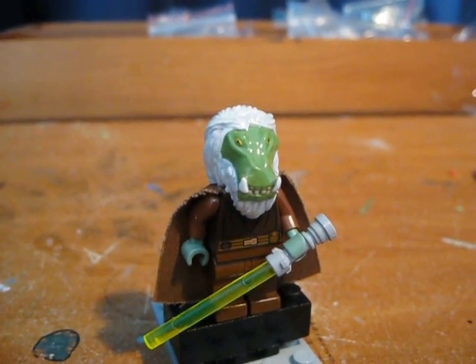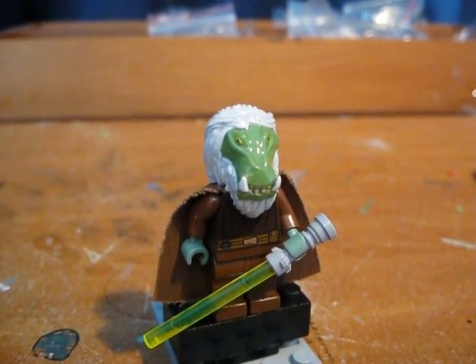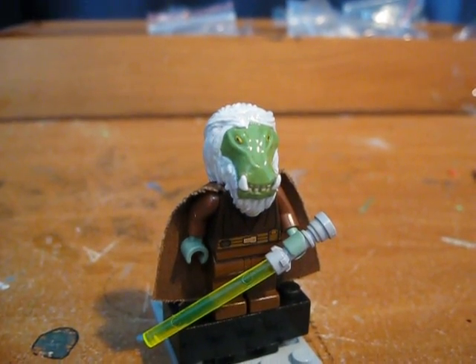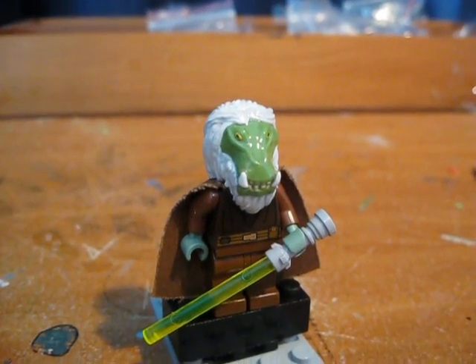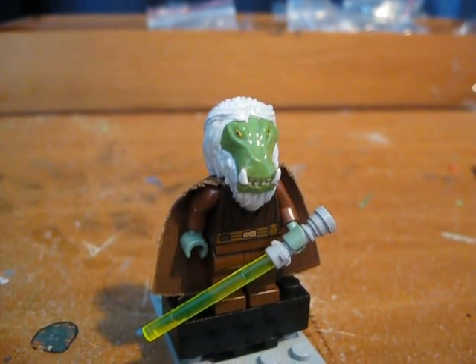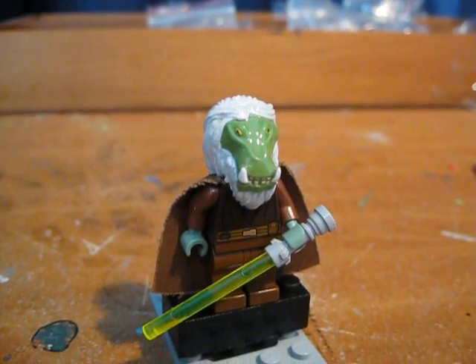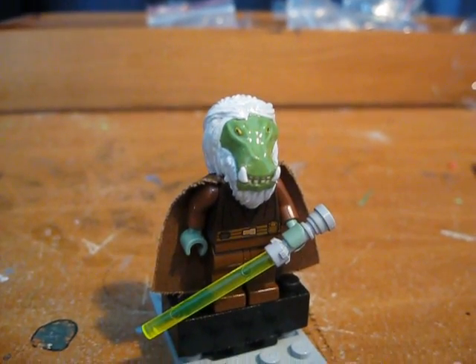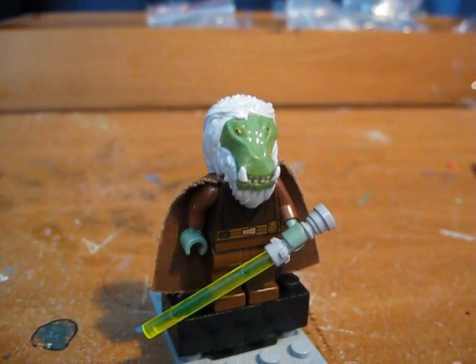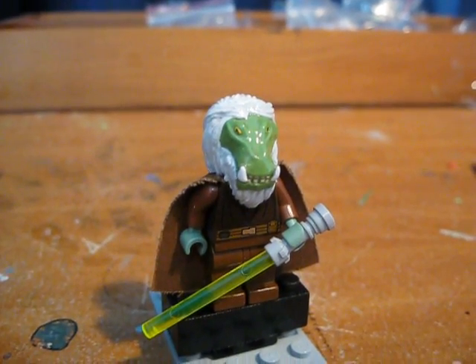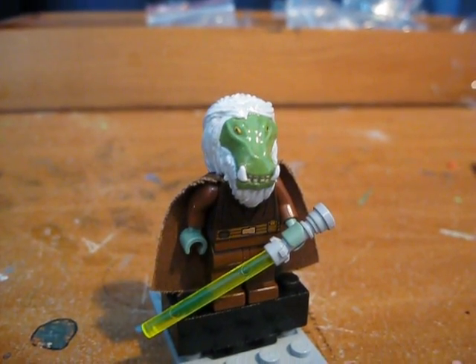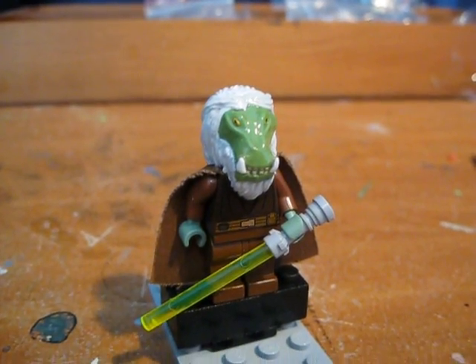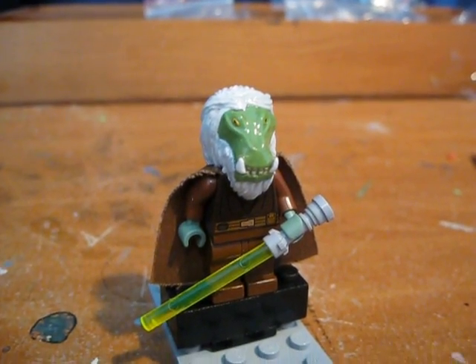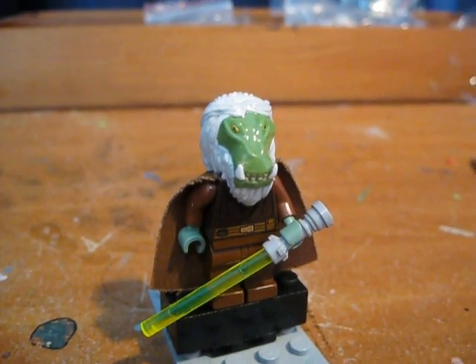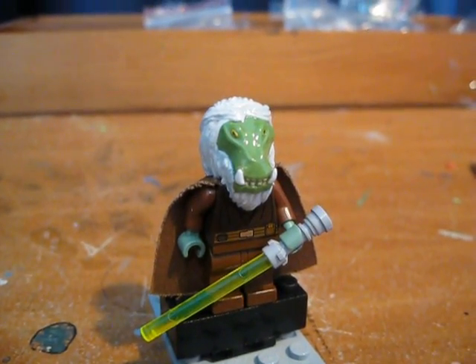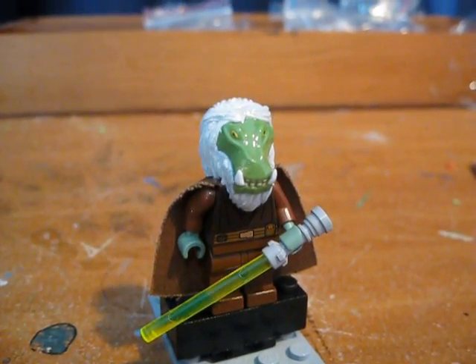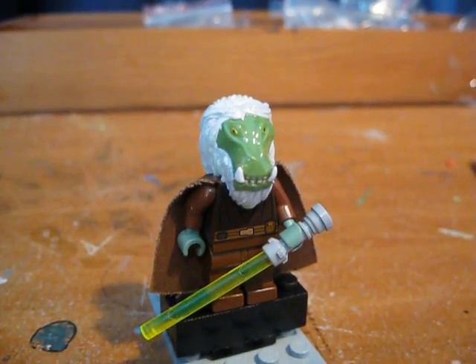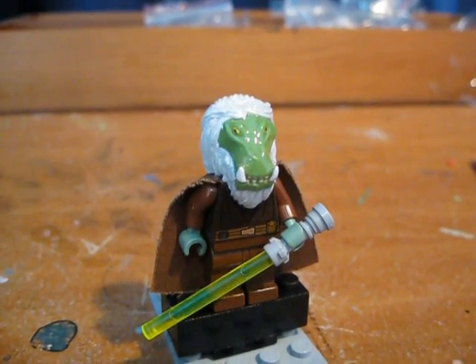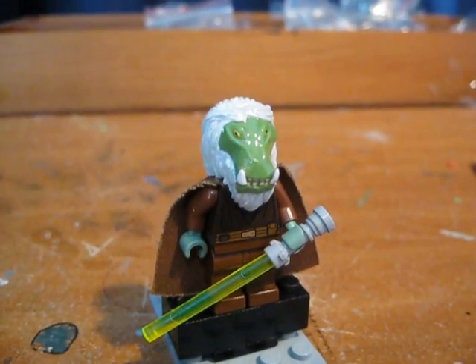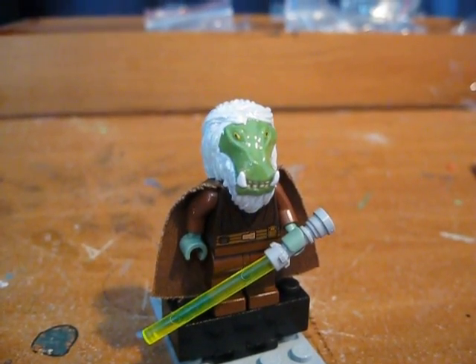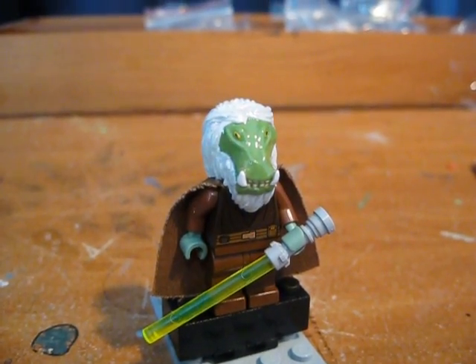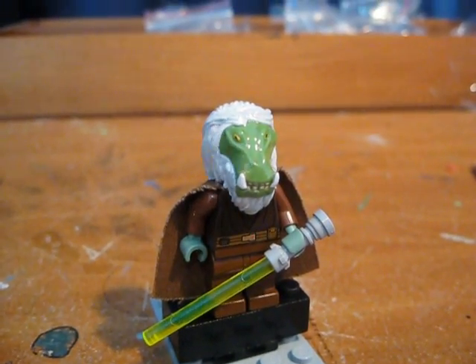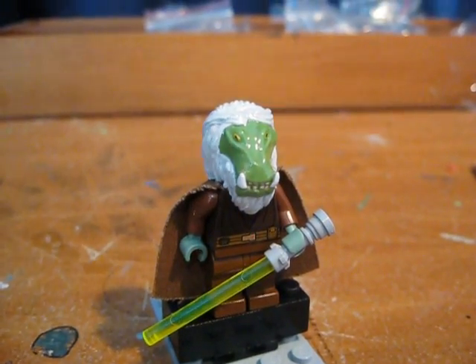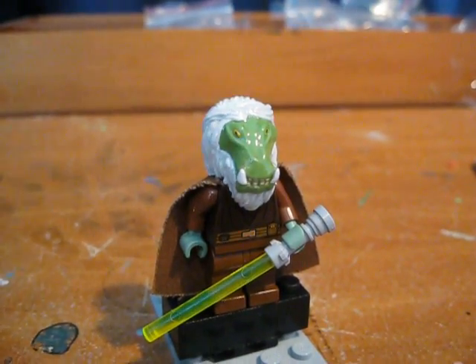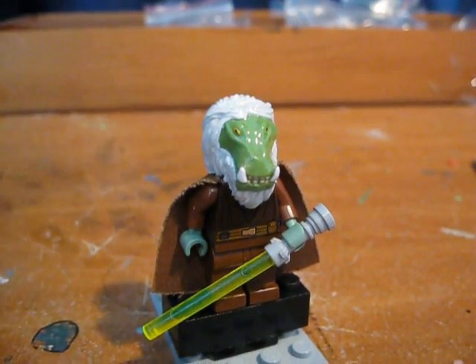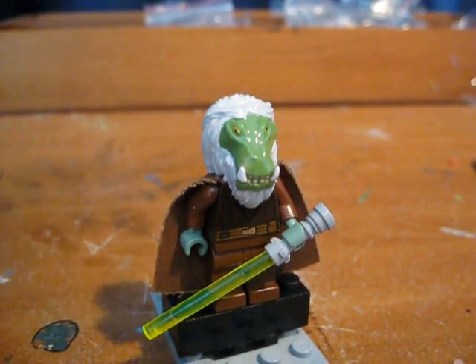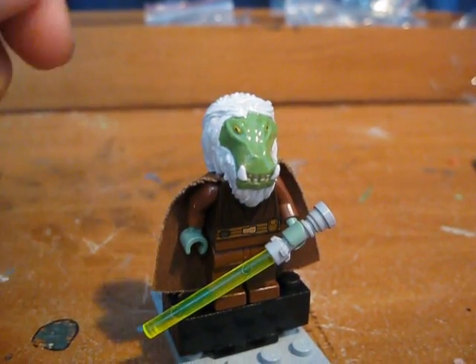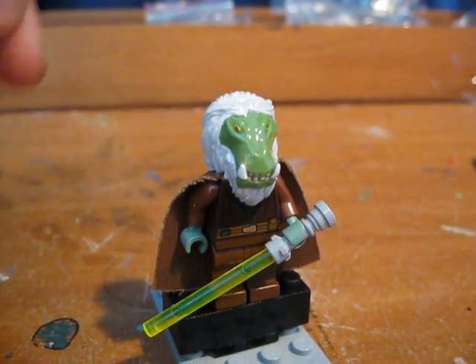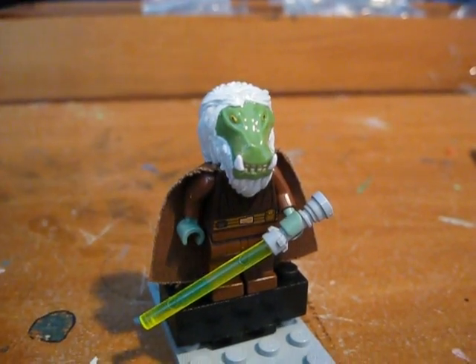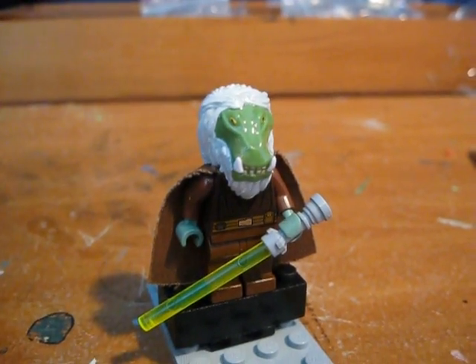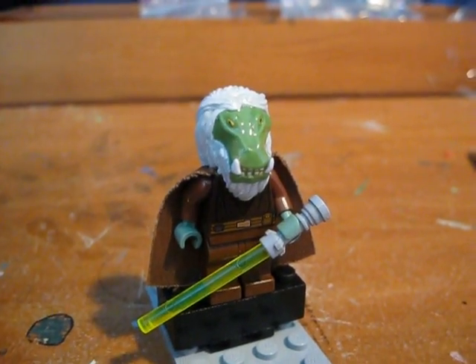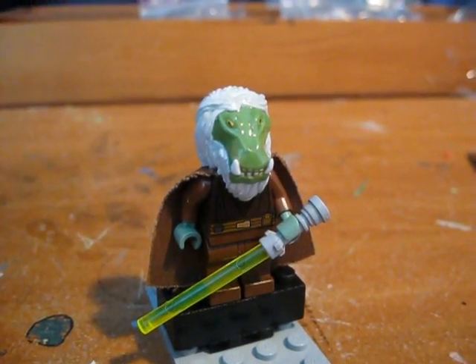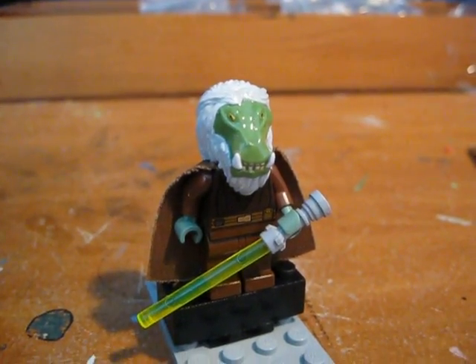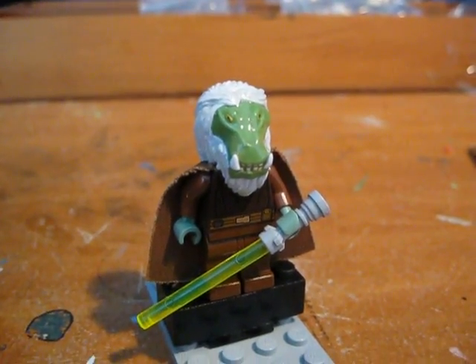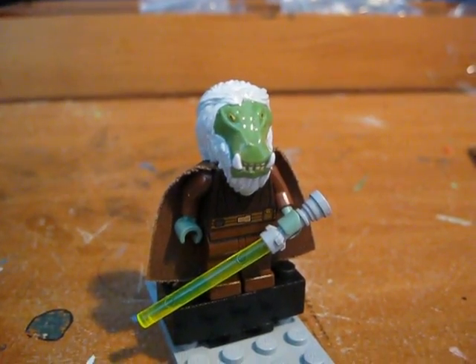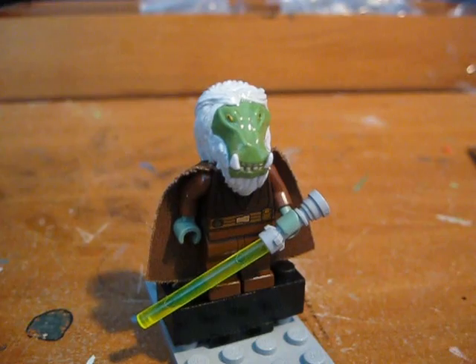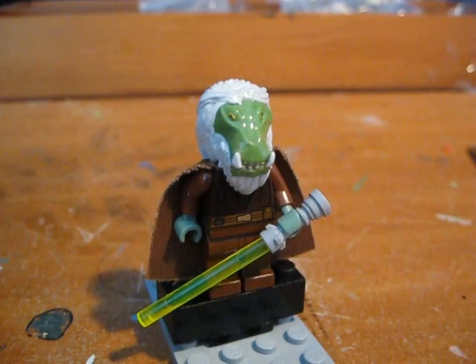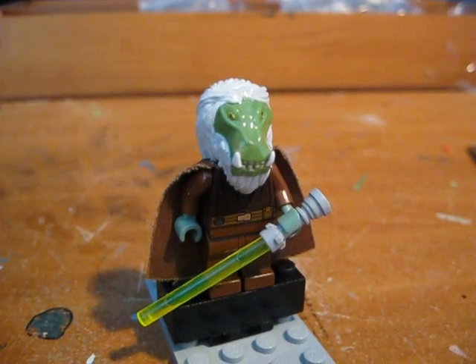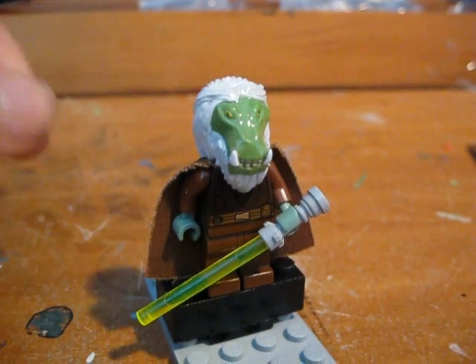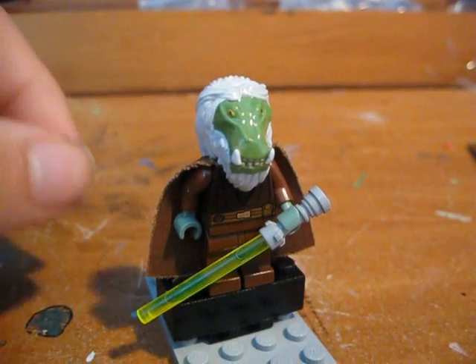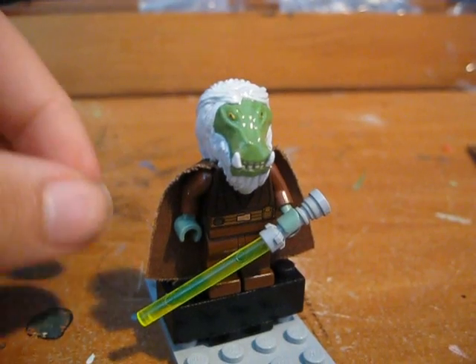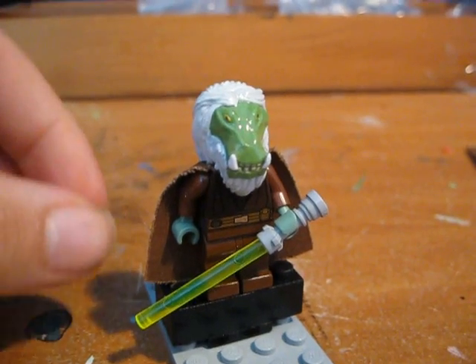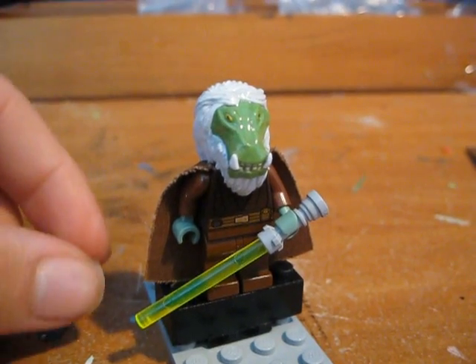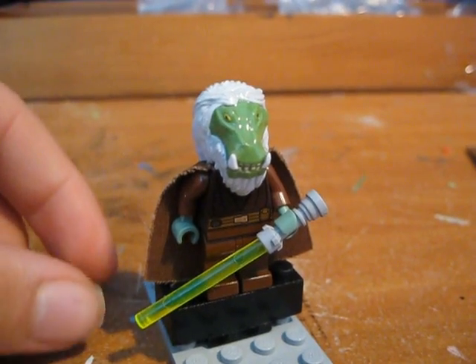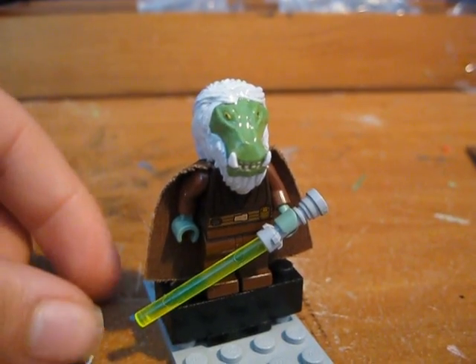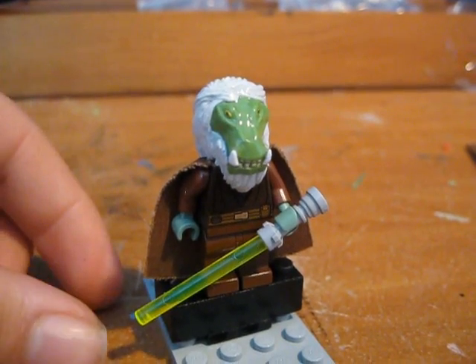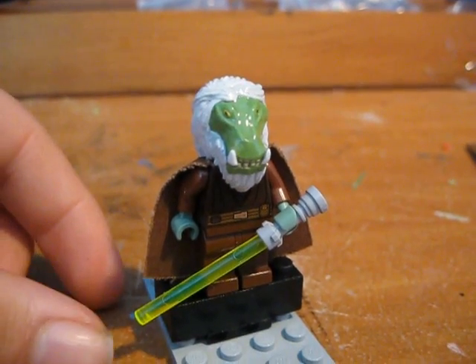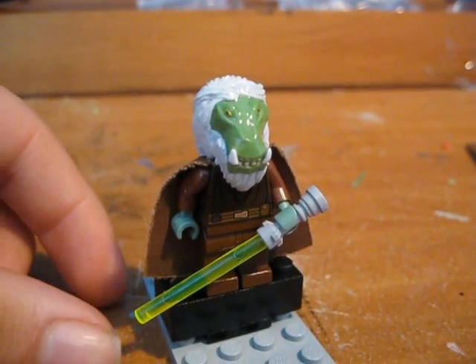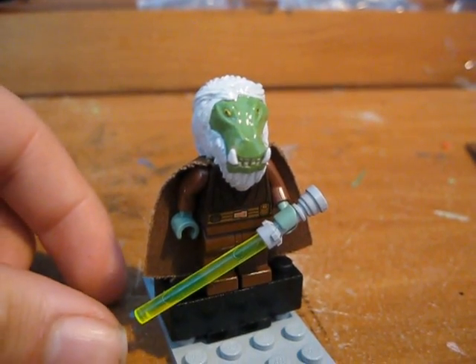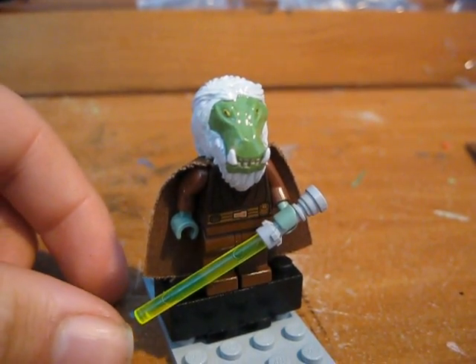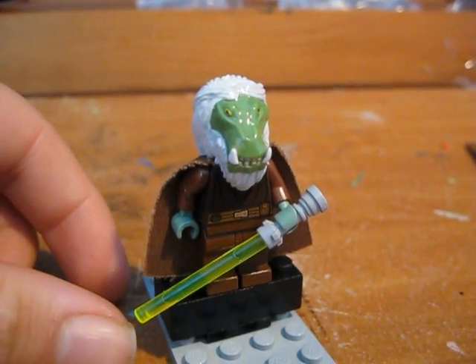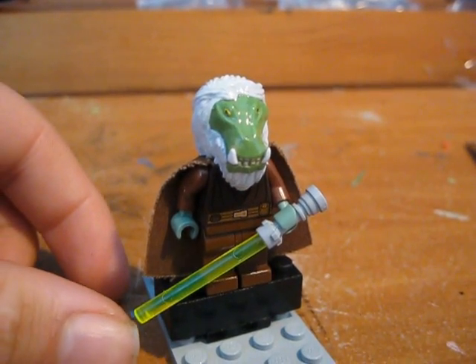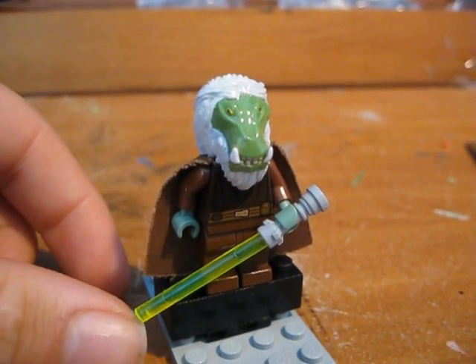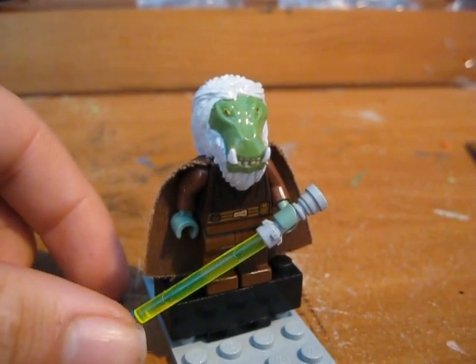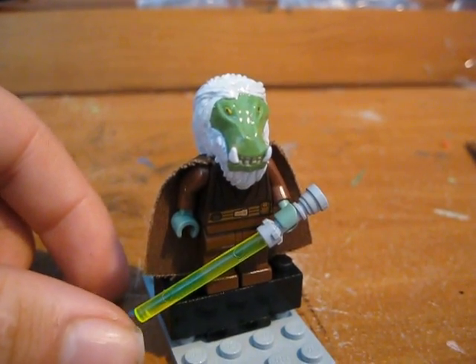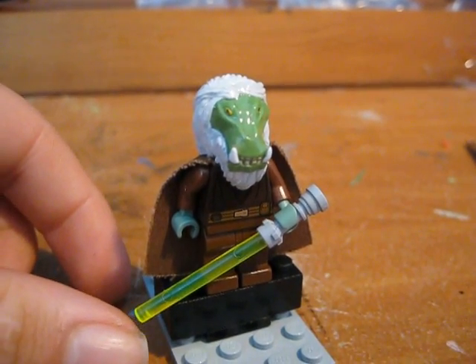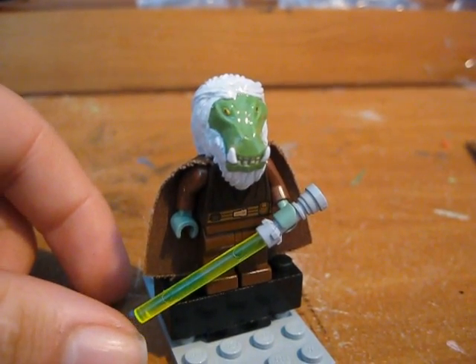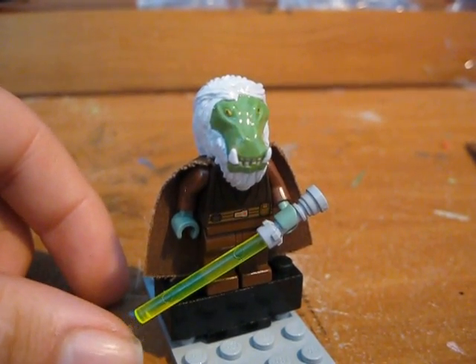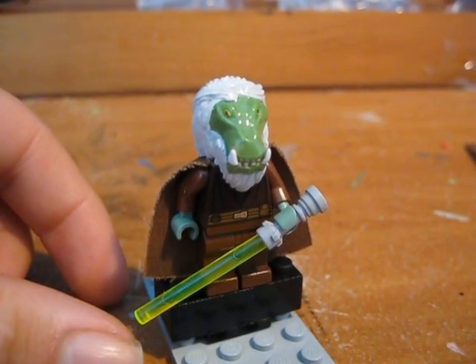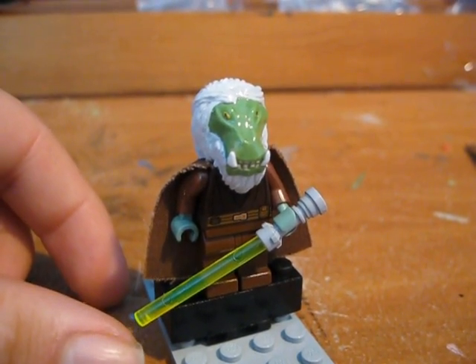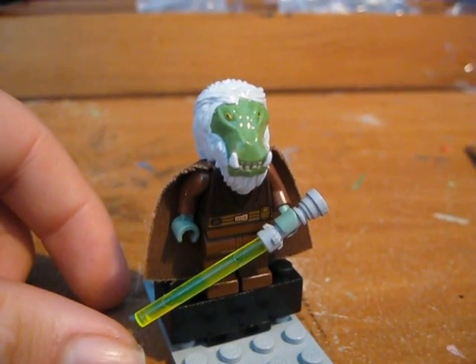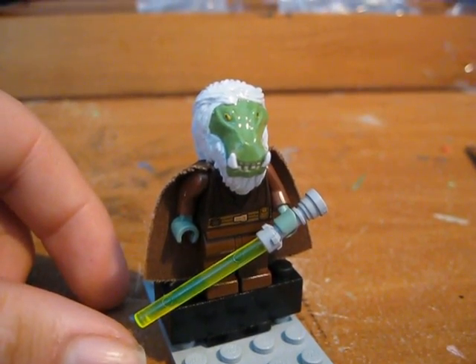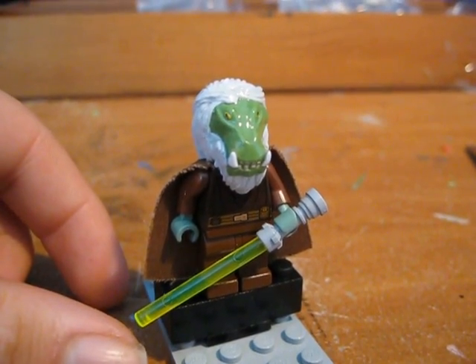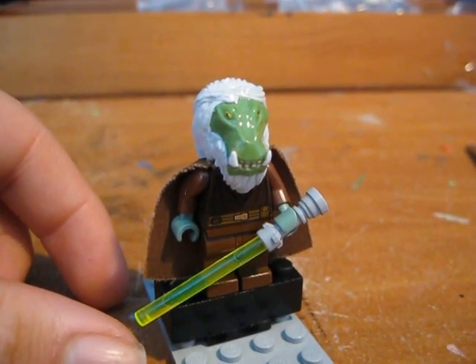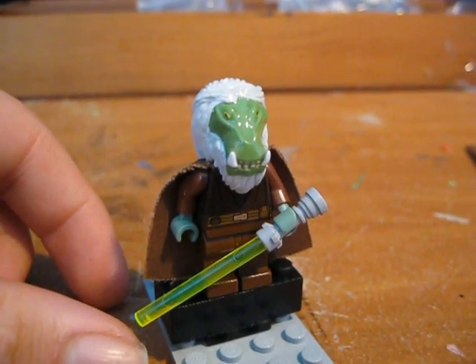Hello everybody, it's James Rick Customs, back with another review slash entry — the second entry into Noble Artists Jedi Custom Contest.